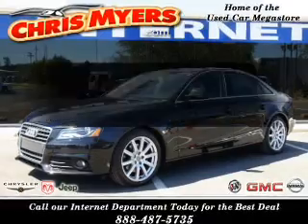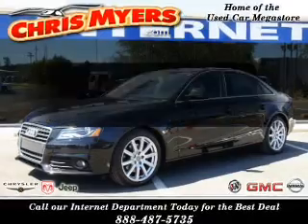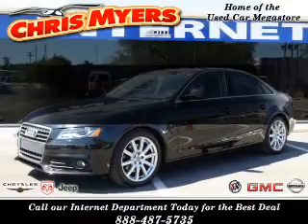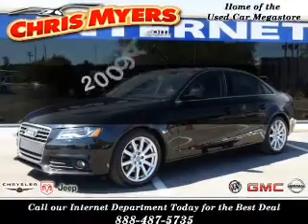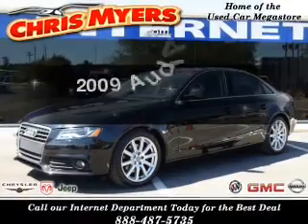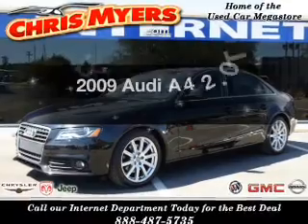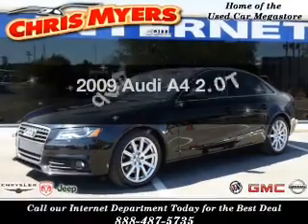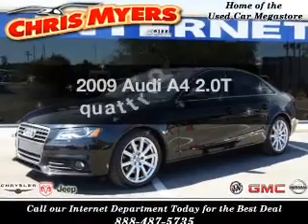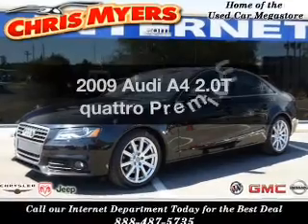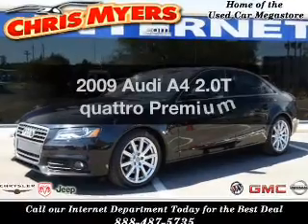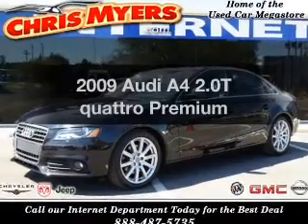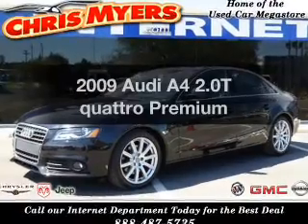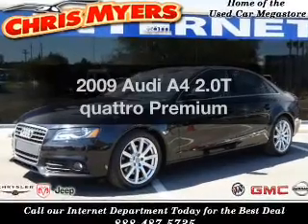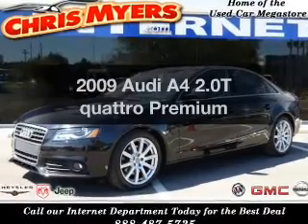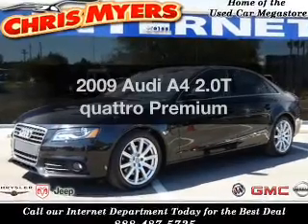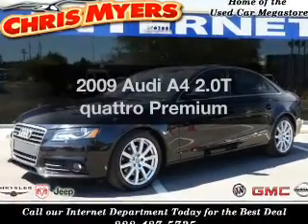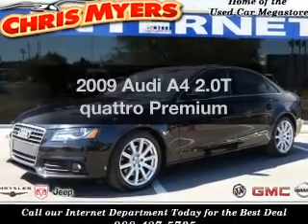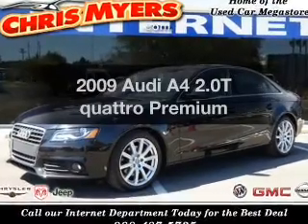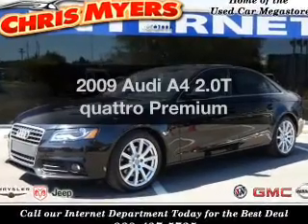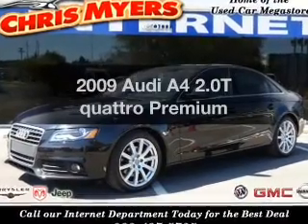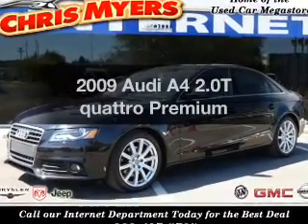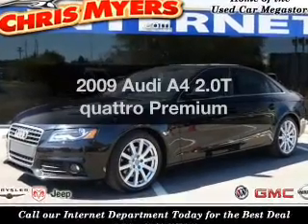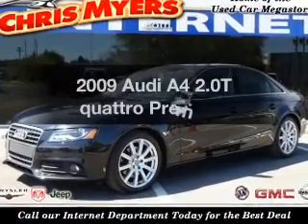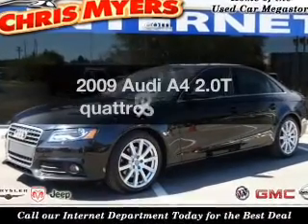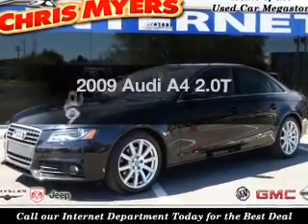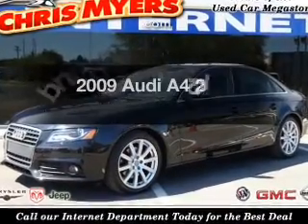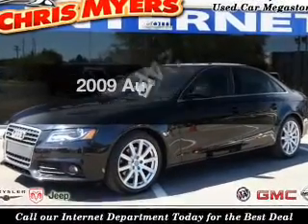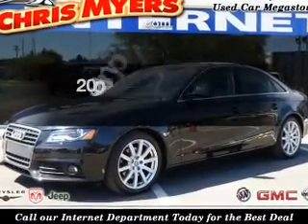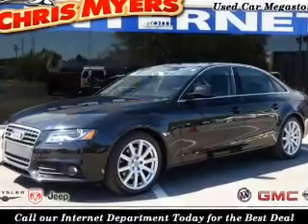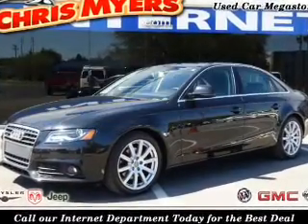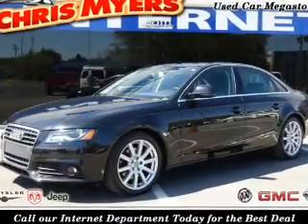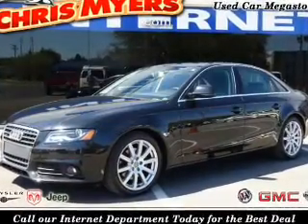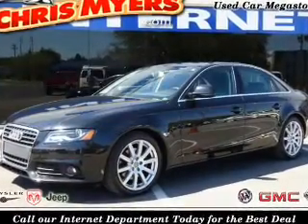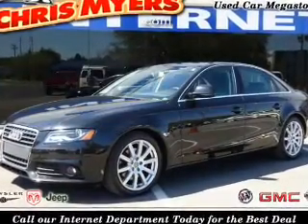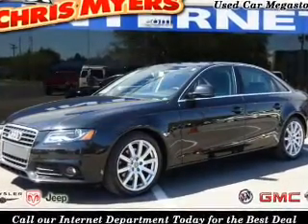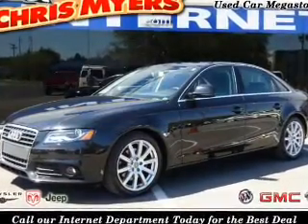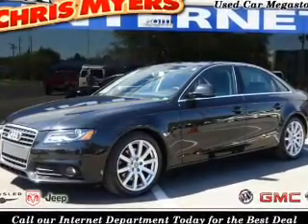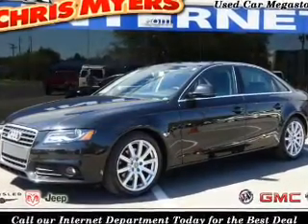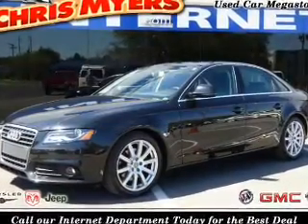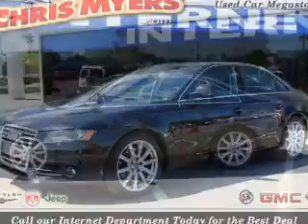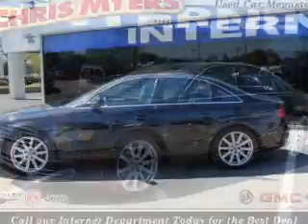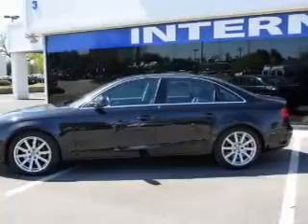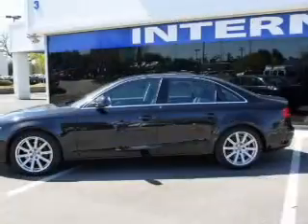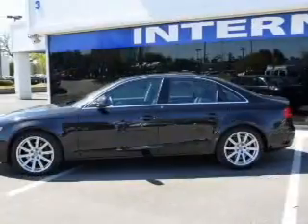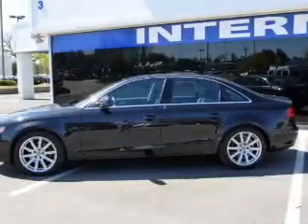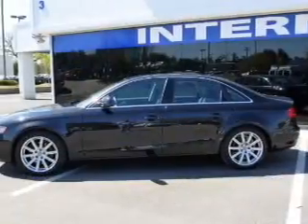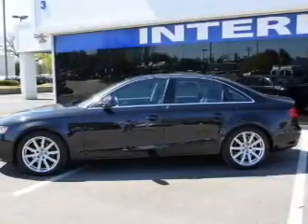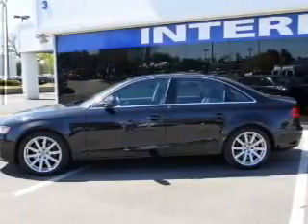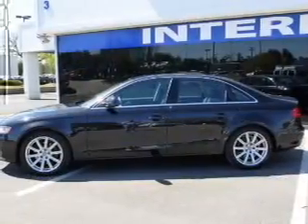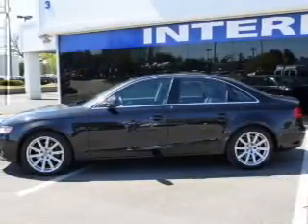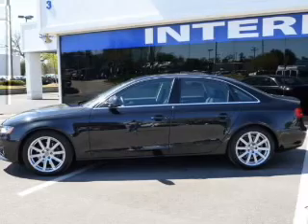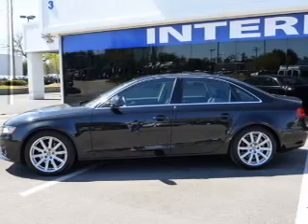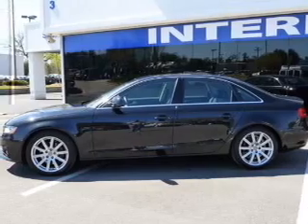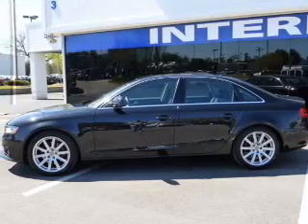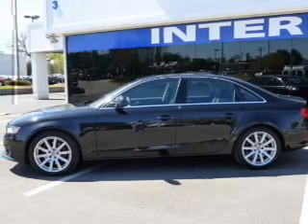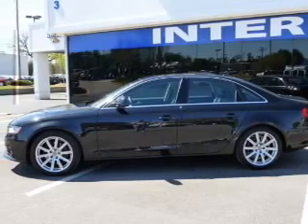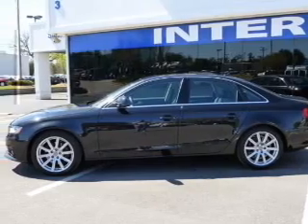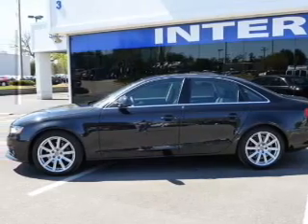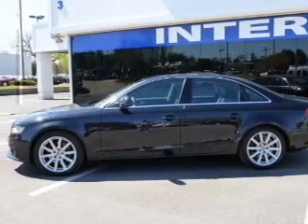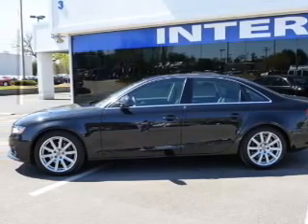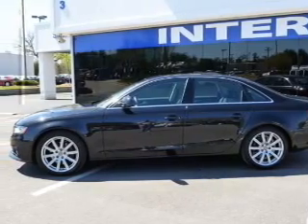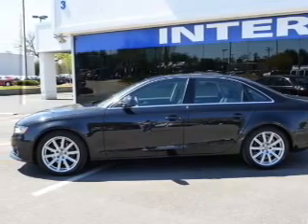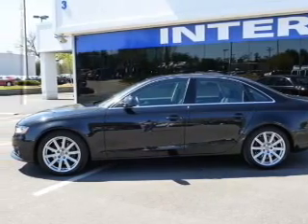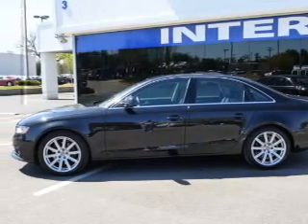Get noticed in this 2009 Audi A4. If you're looking for a first-rate auto, this one could be yours today.